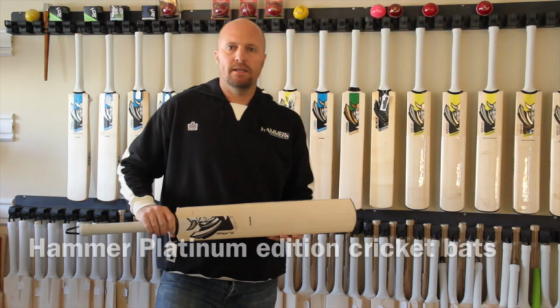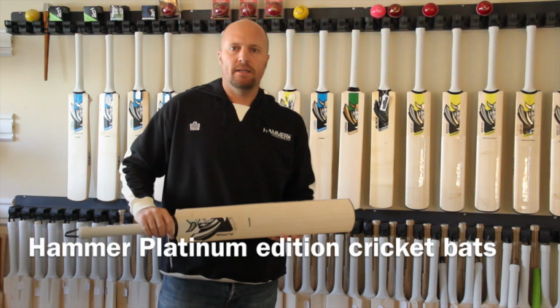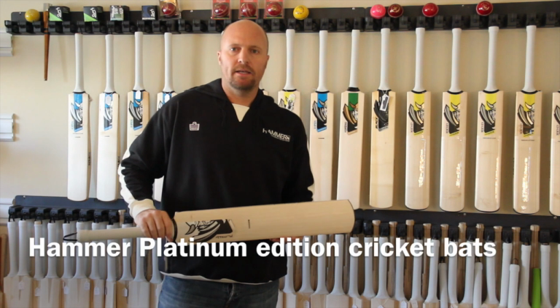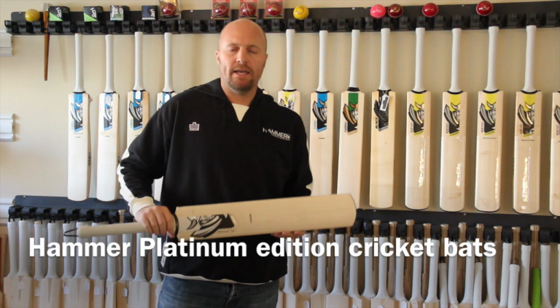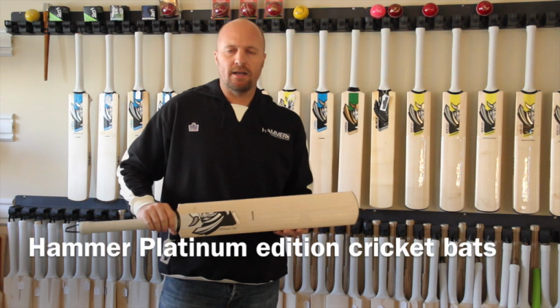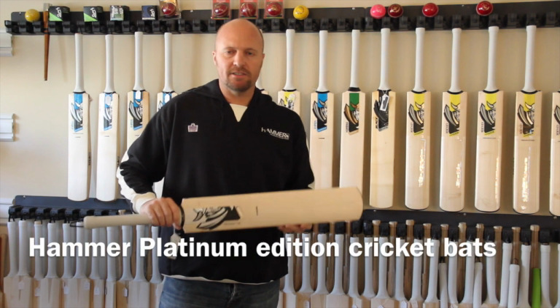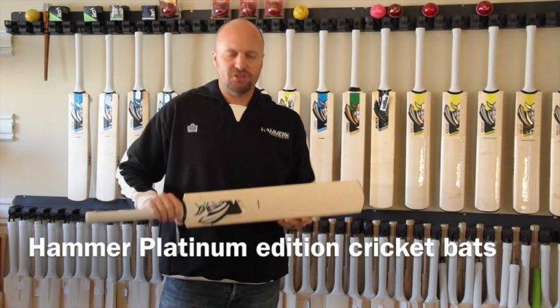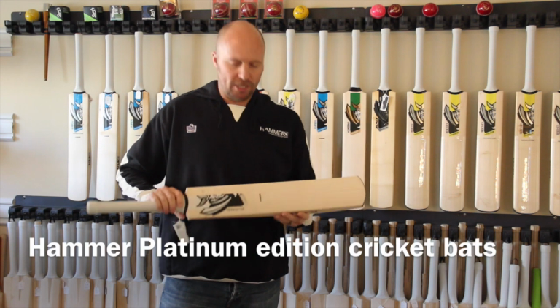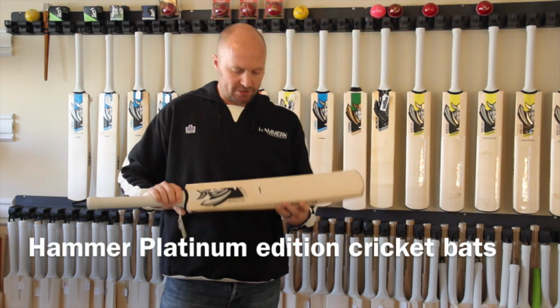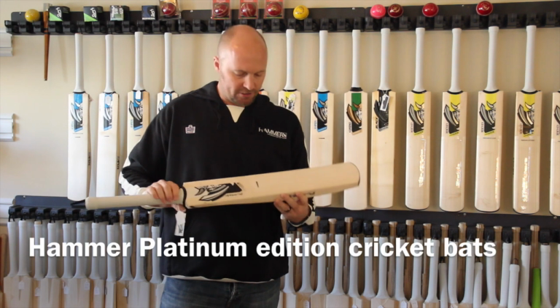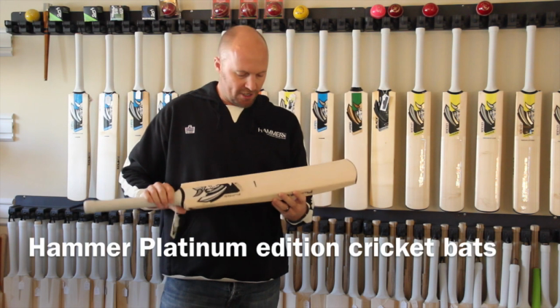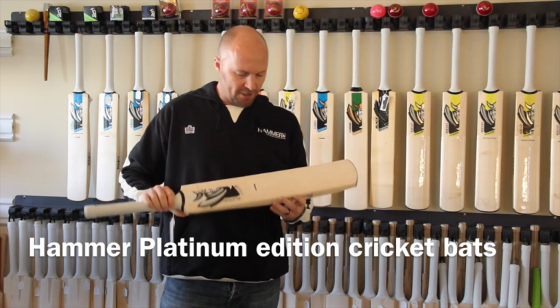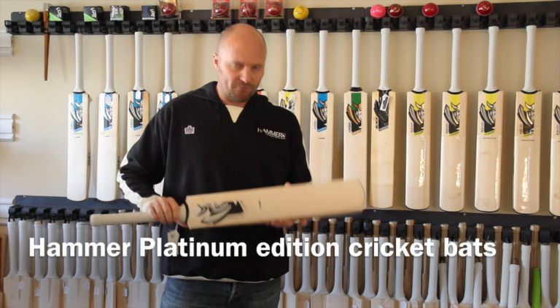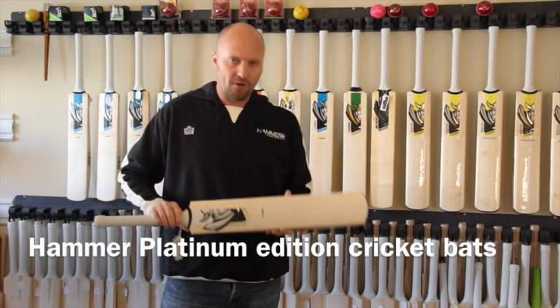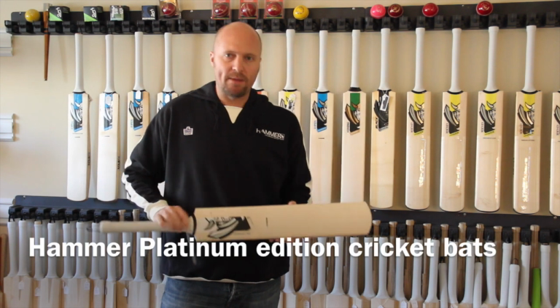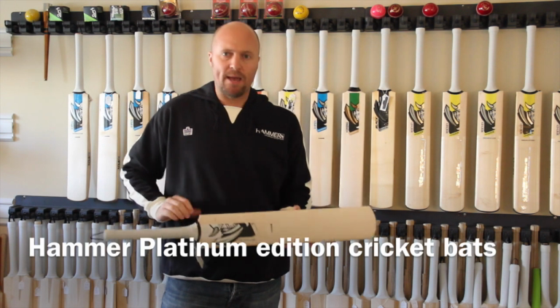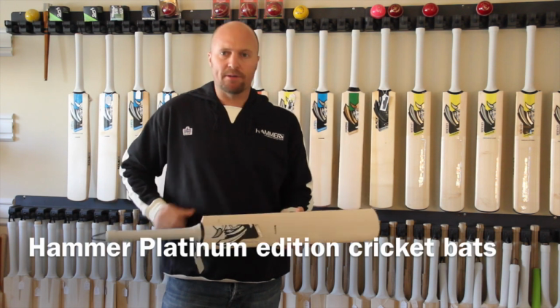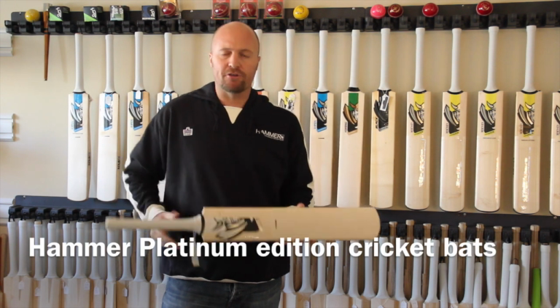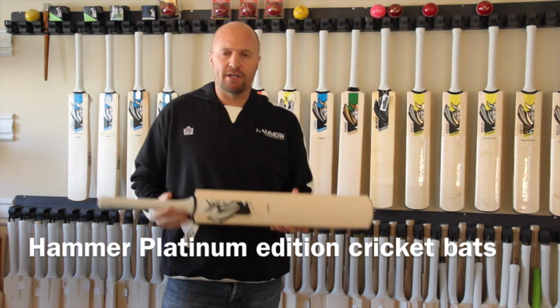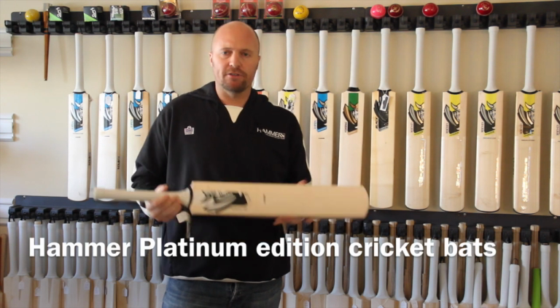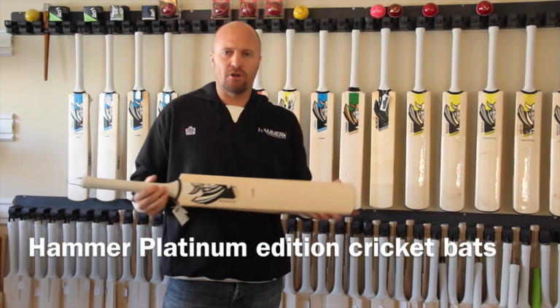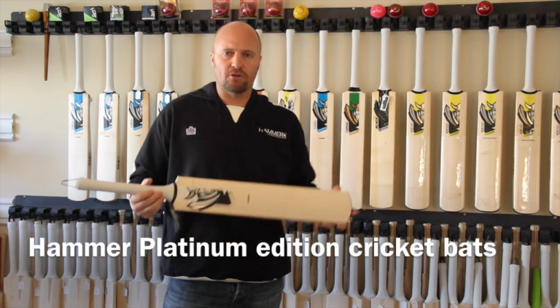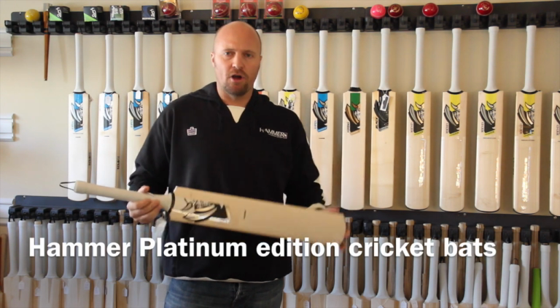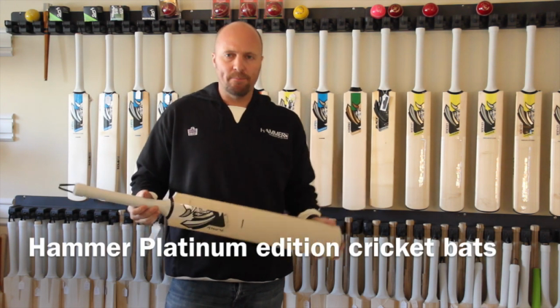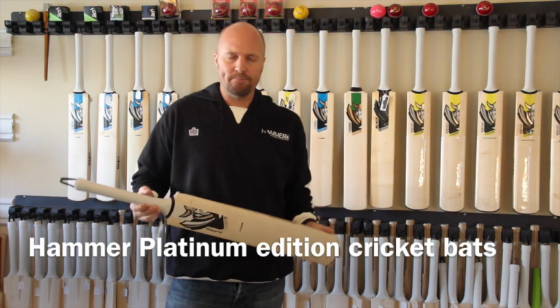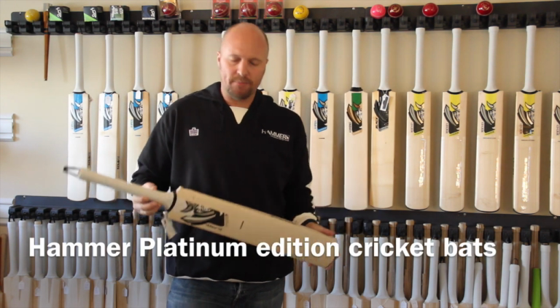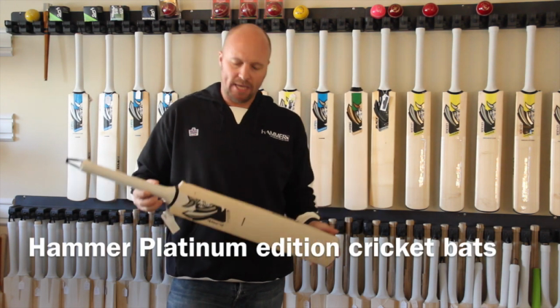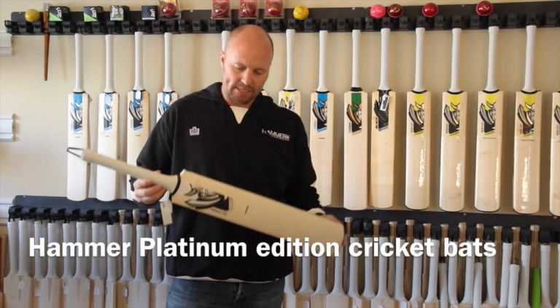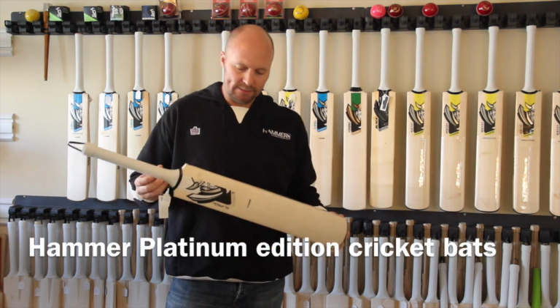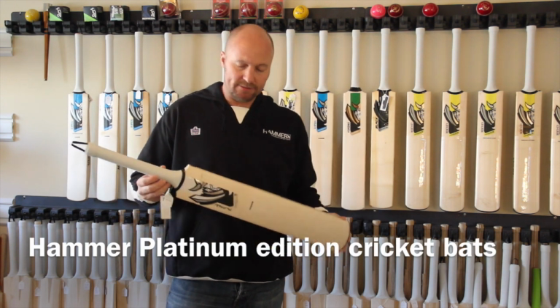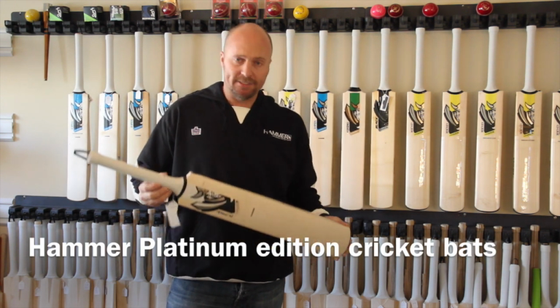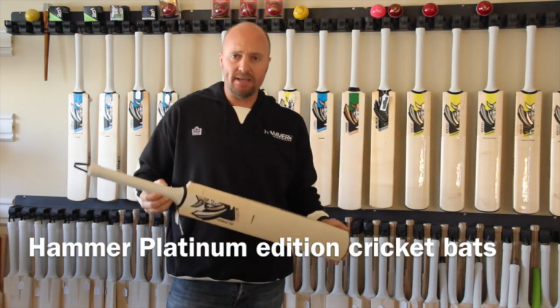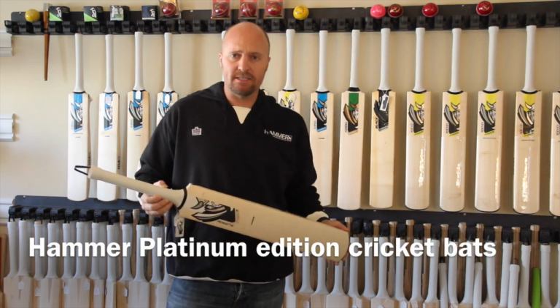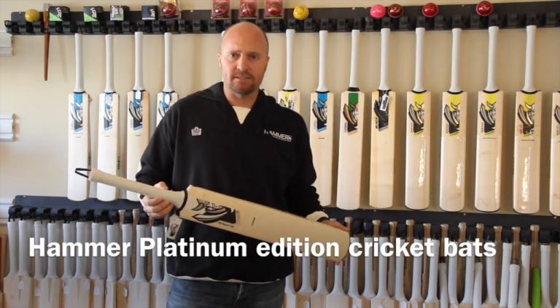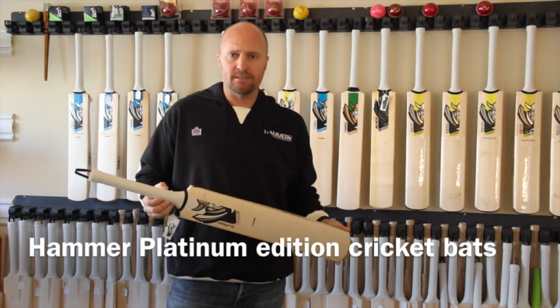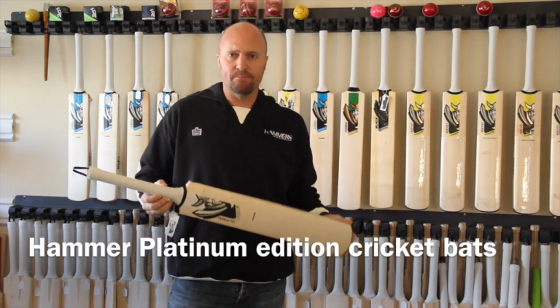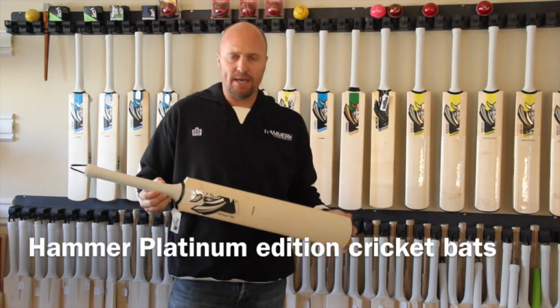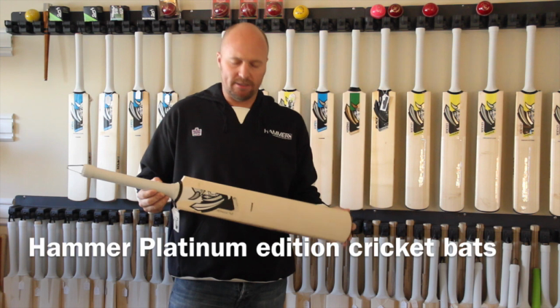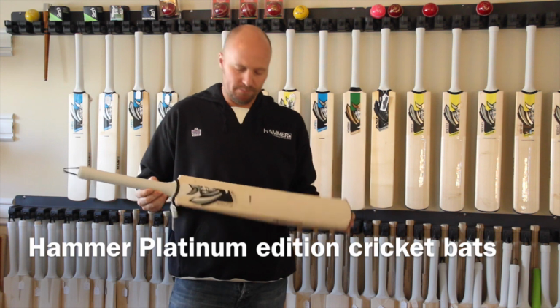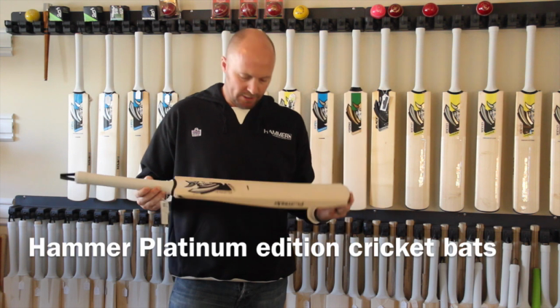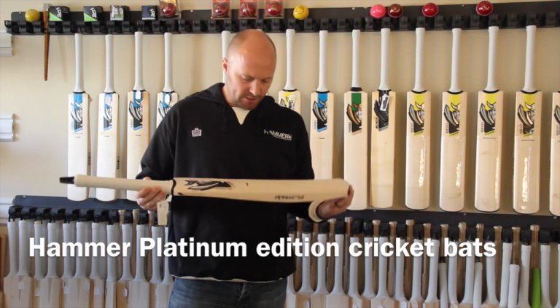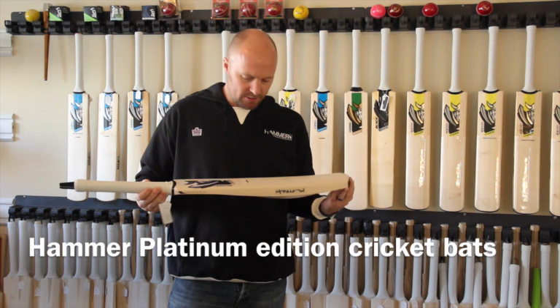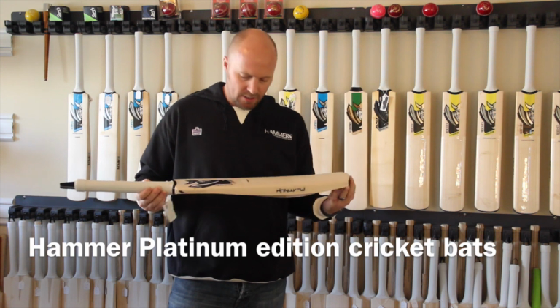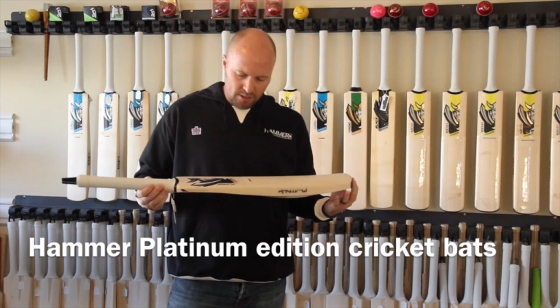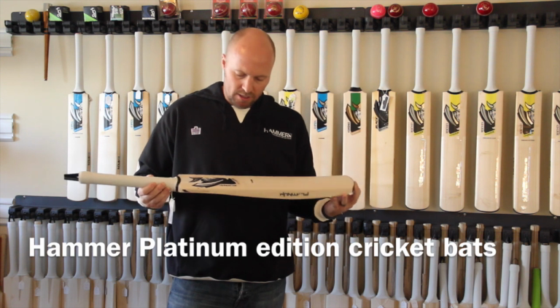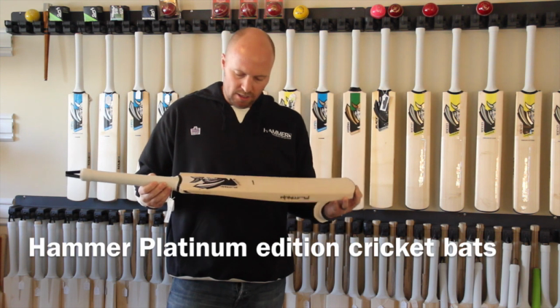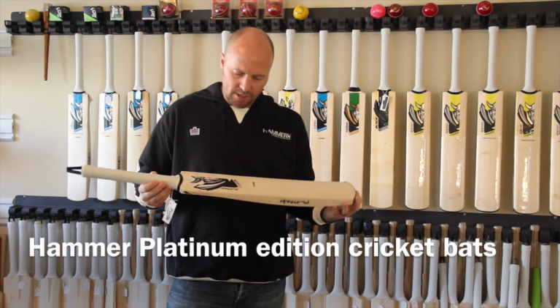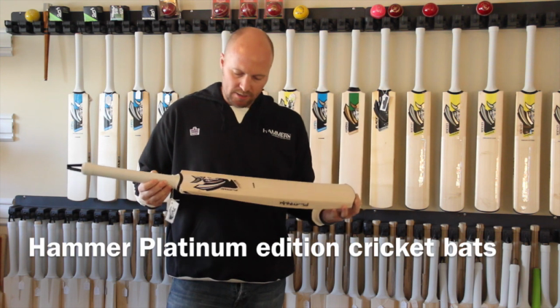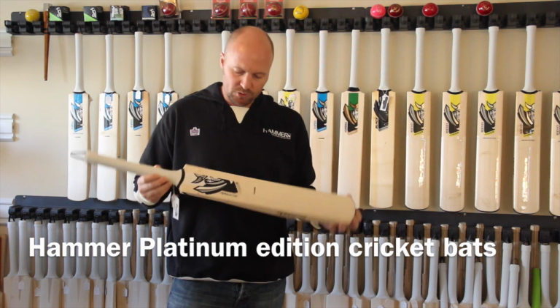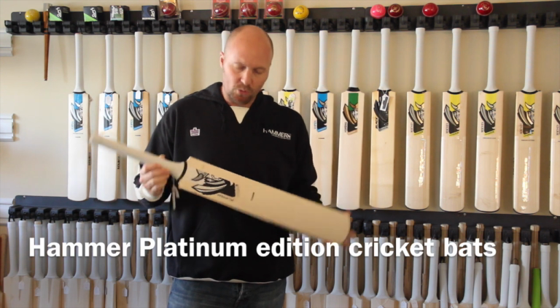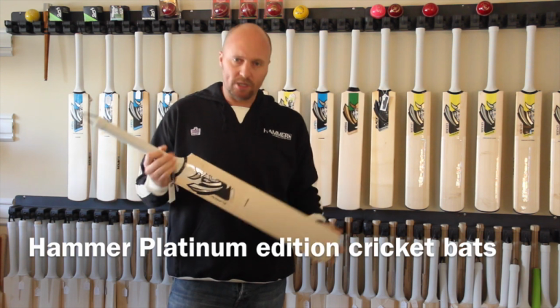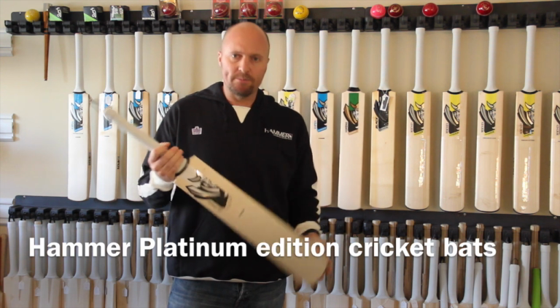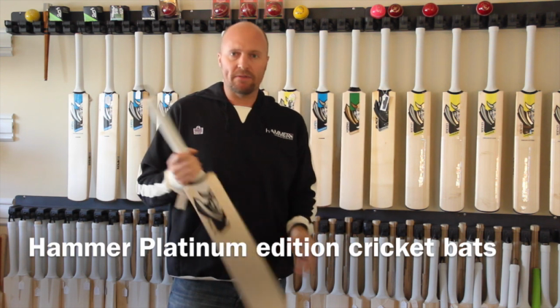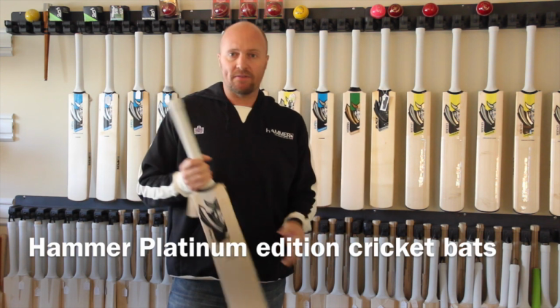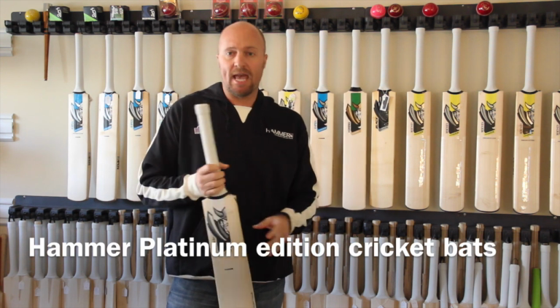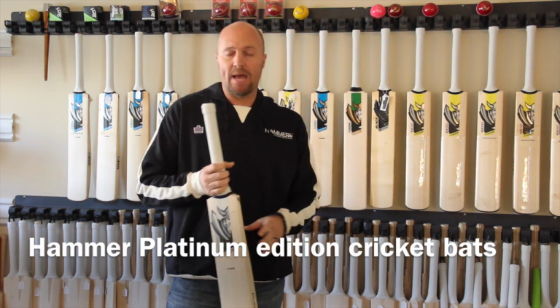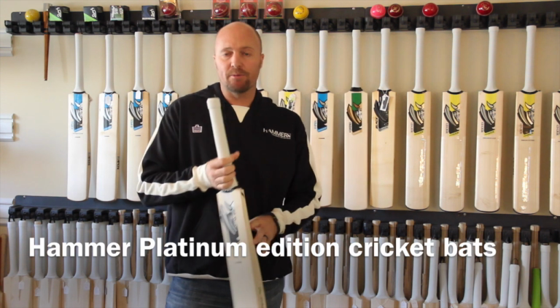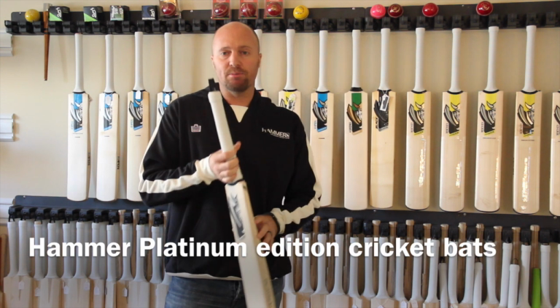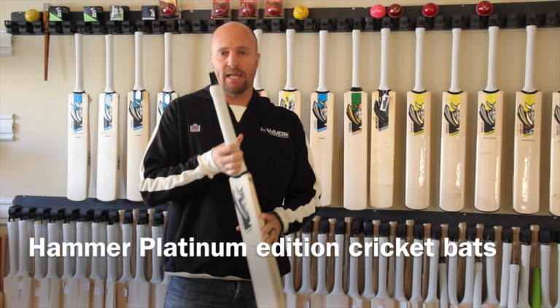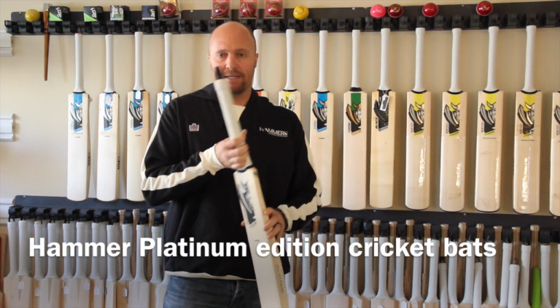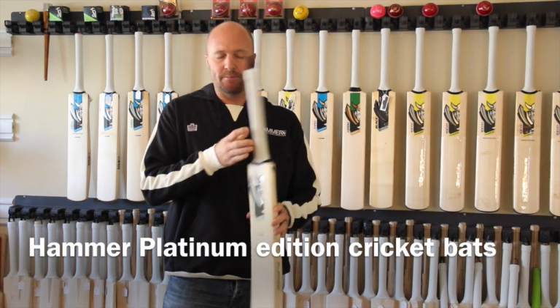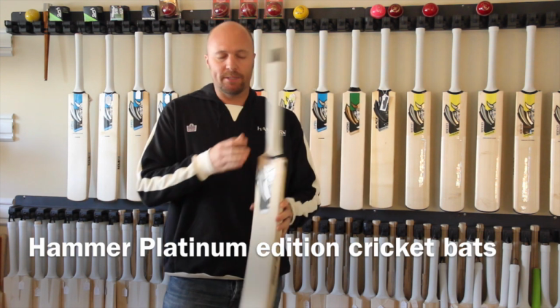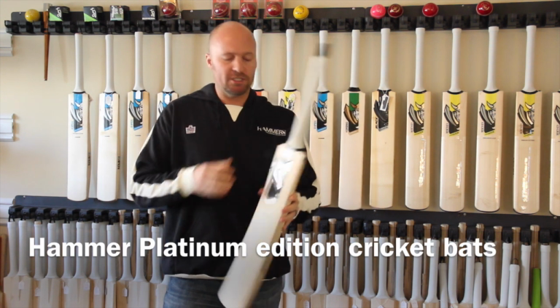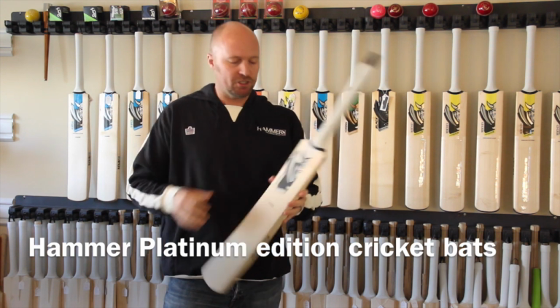Hey guys, Jason here from HammerCricket.com and in today's Bat in a Minute I'm talking about the Hammer Platinum Edition.